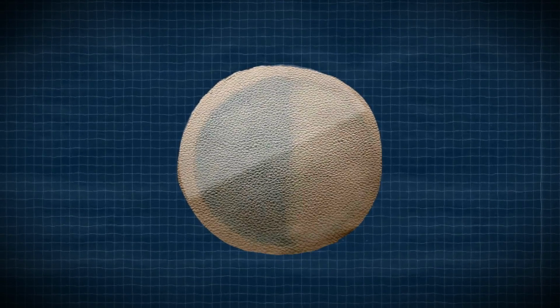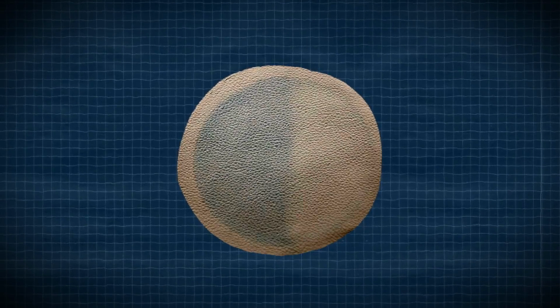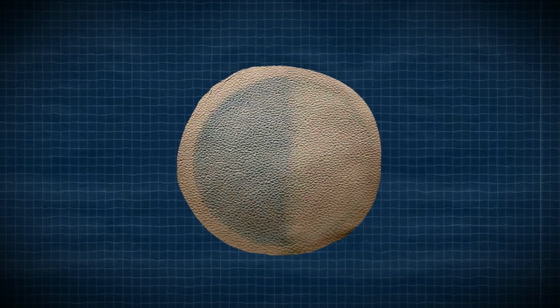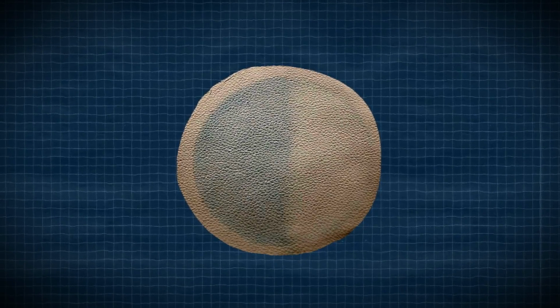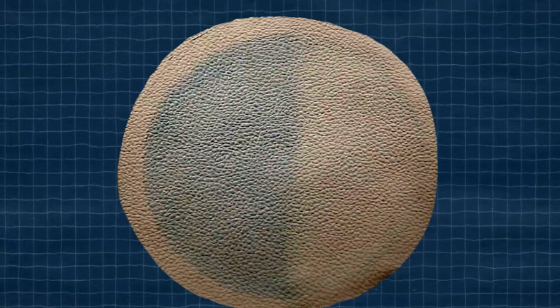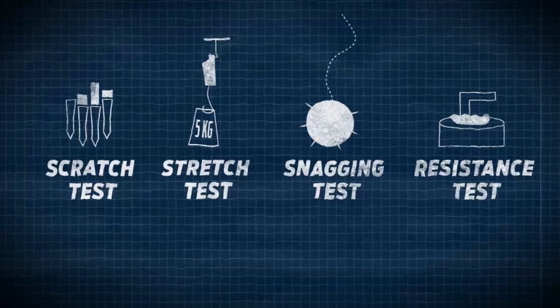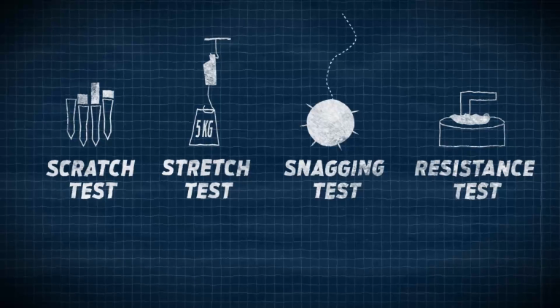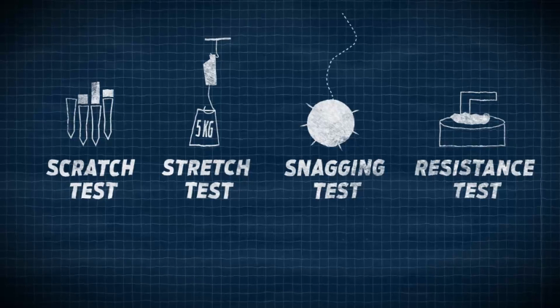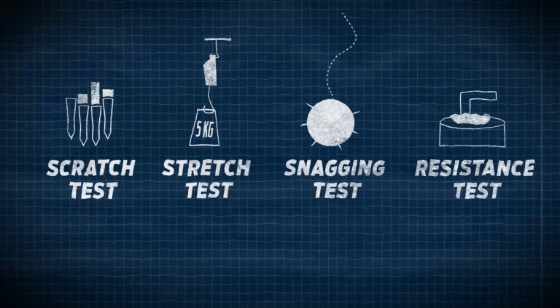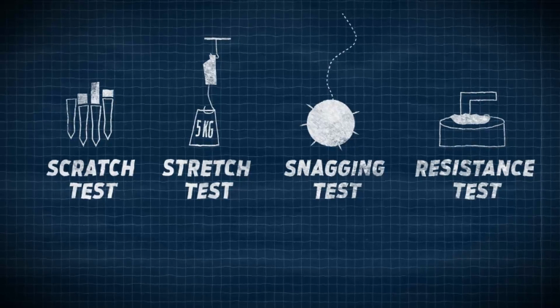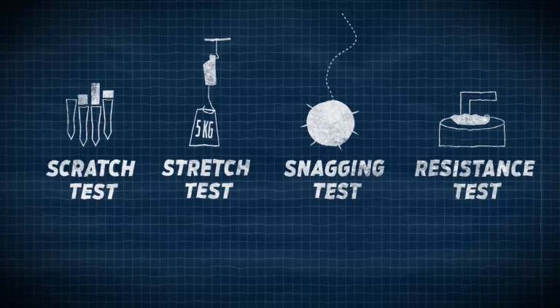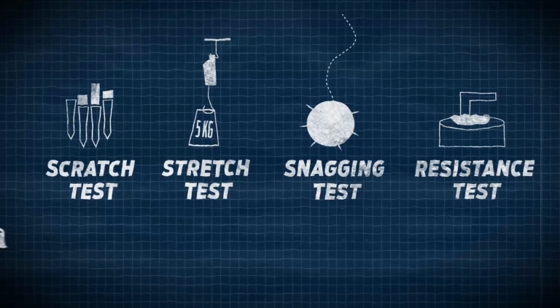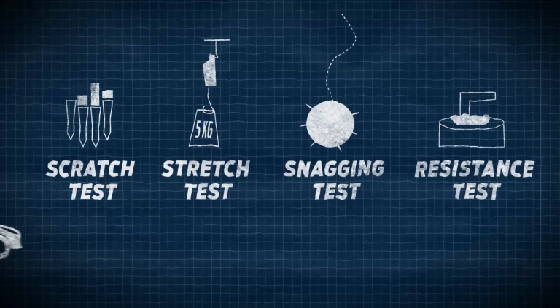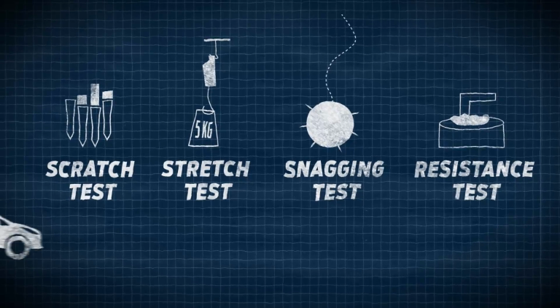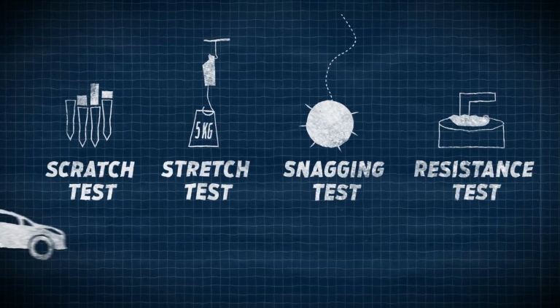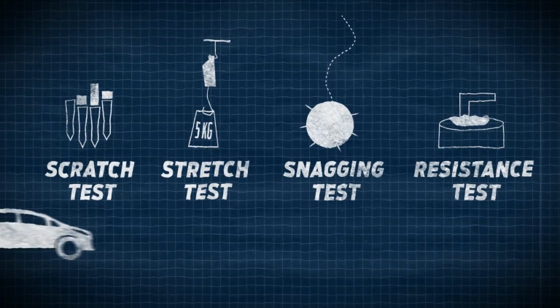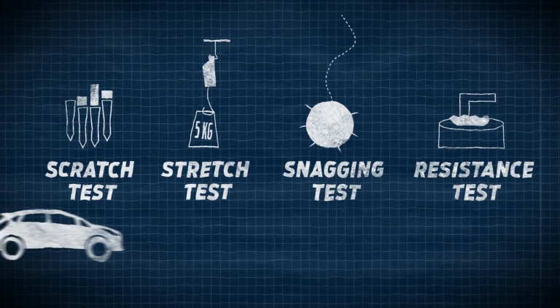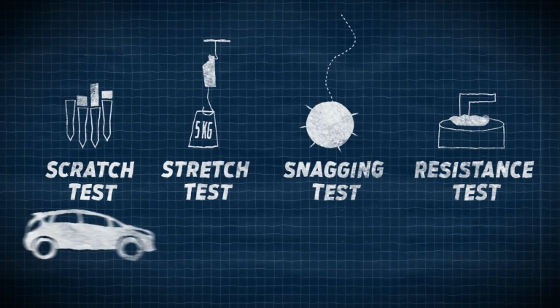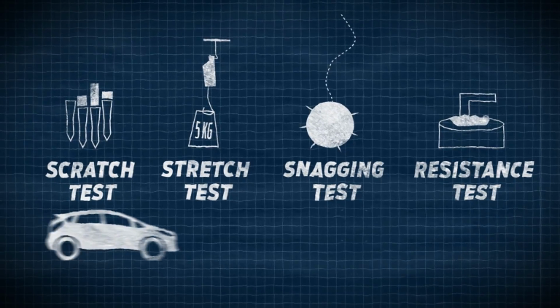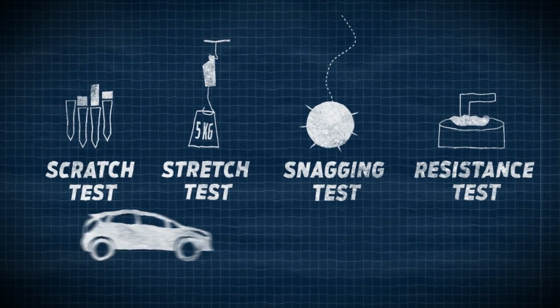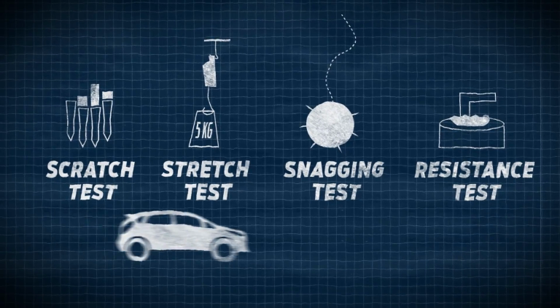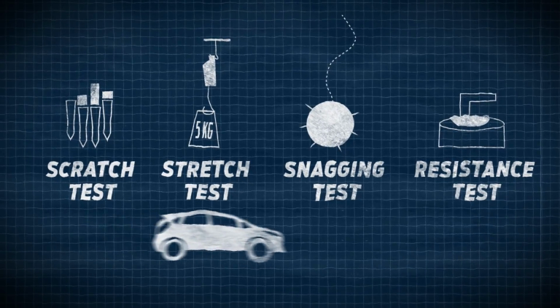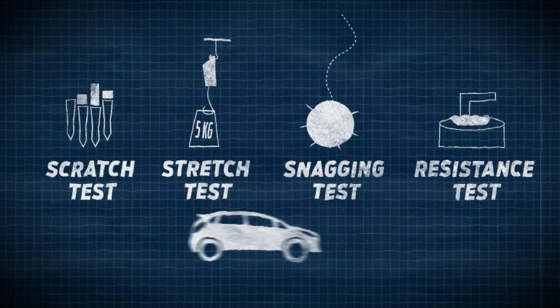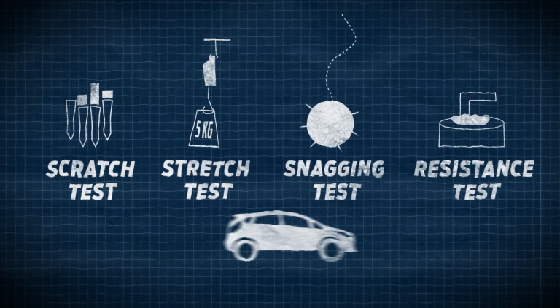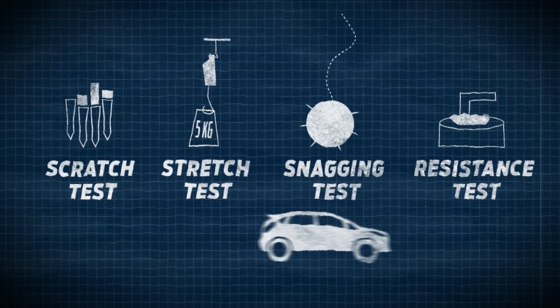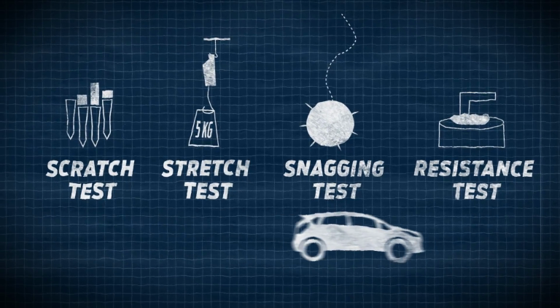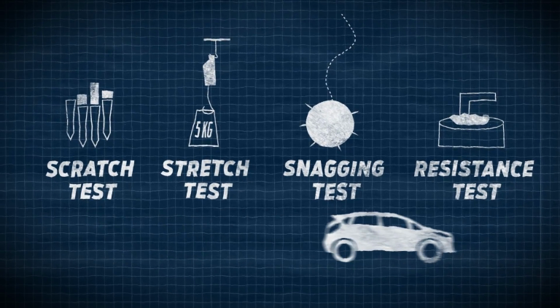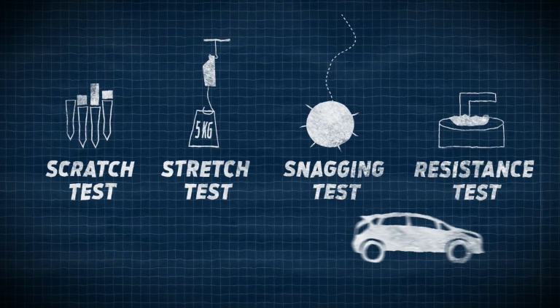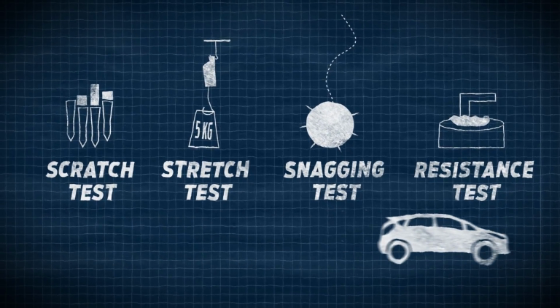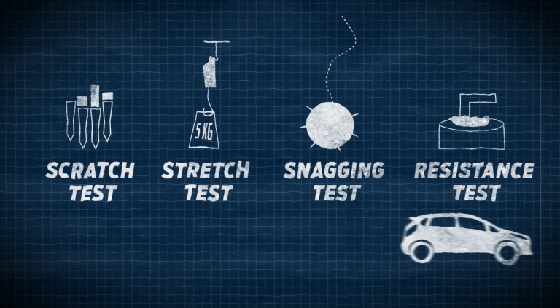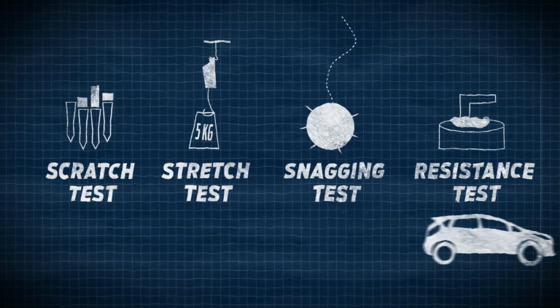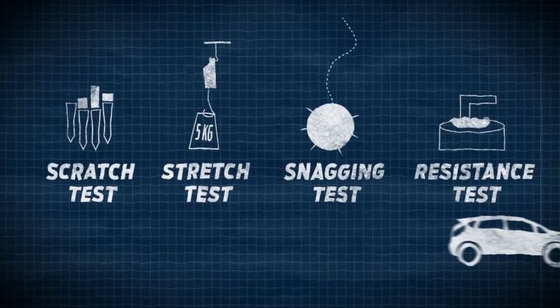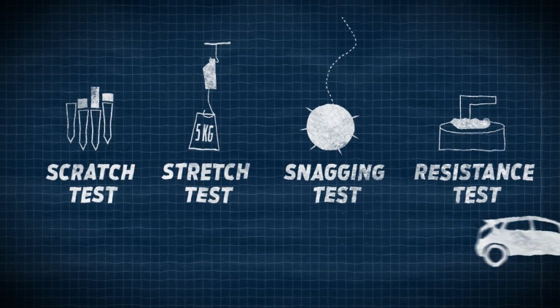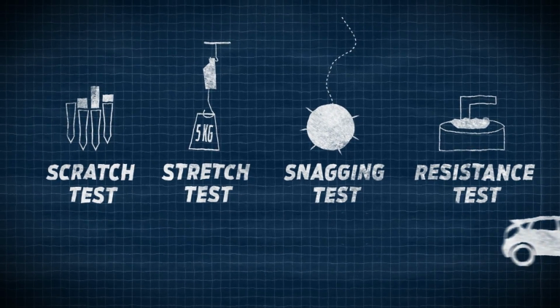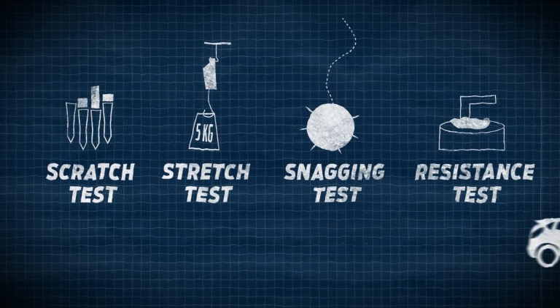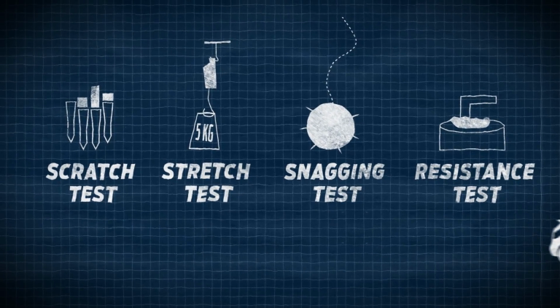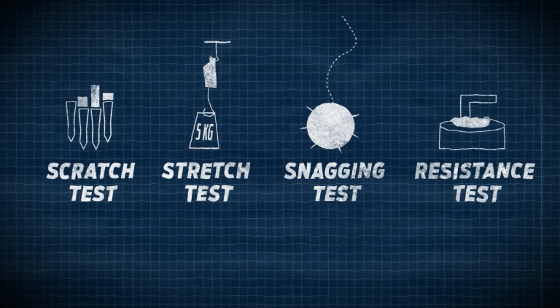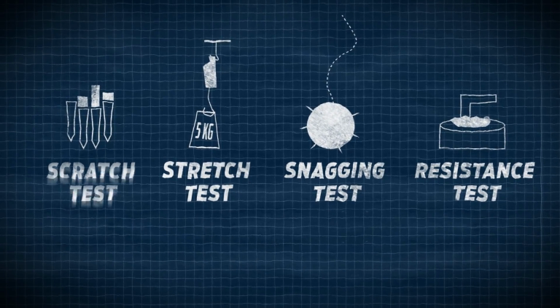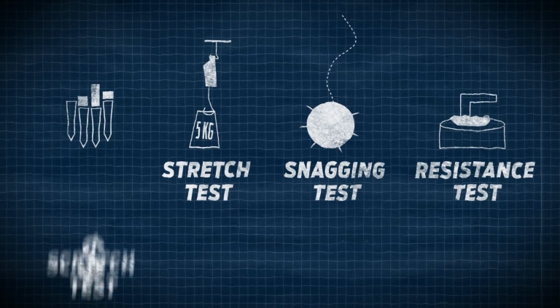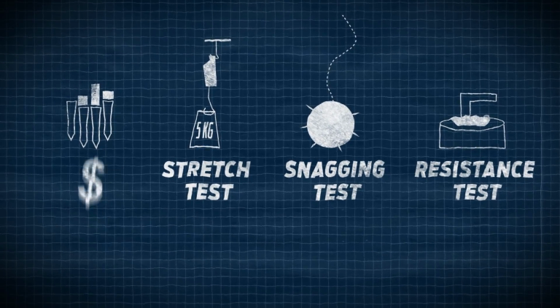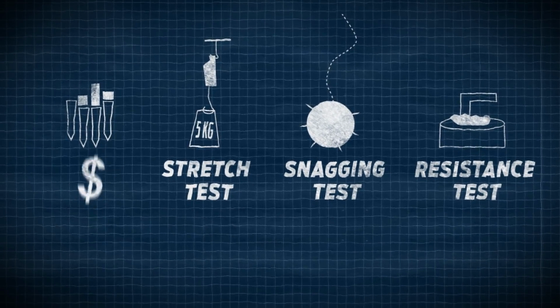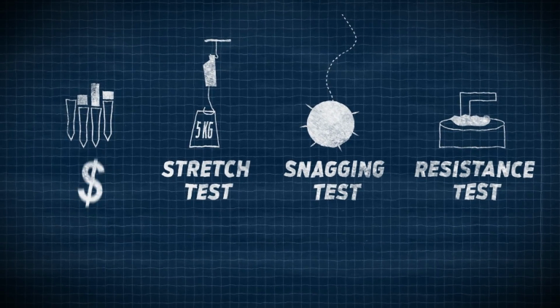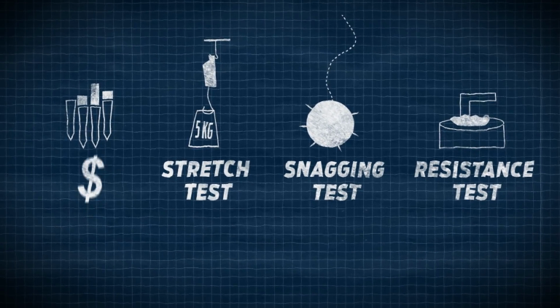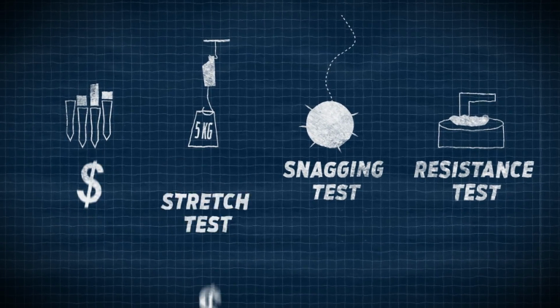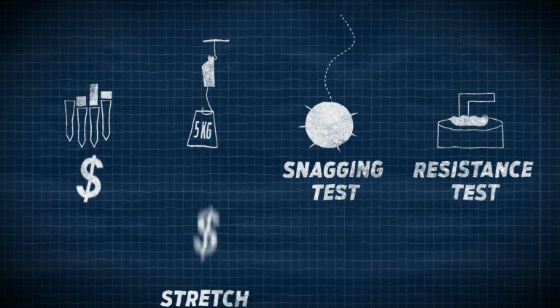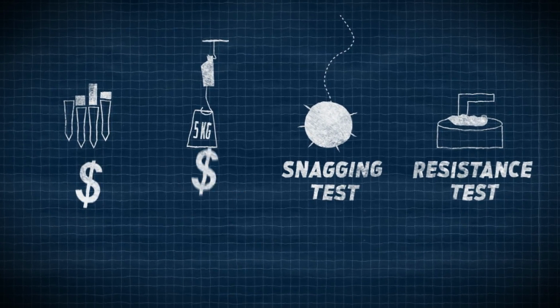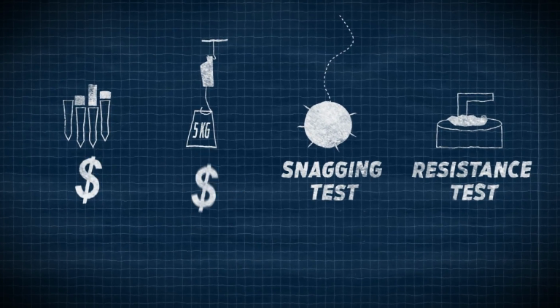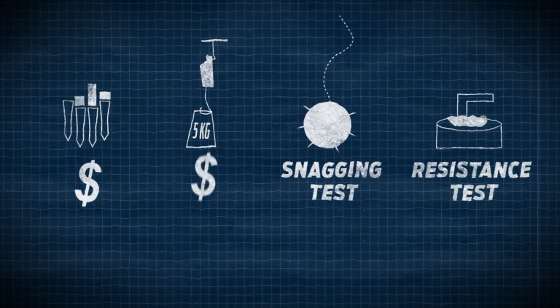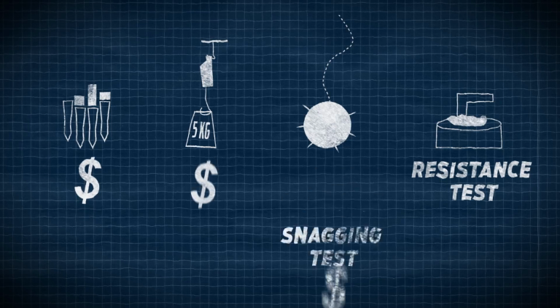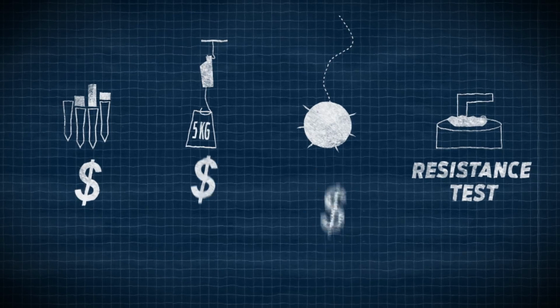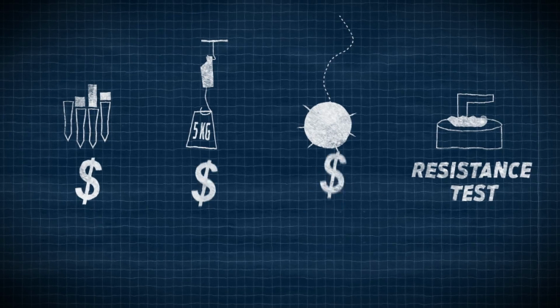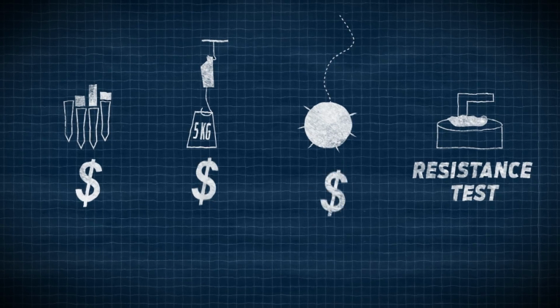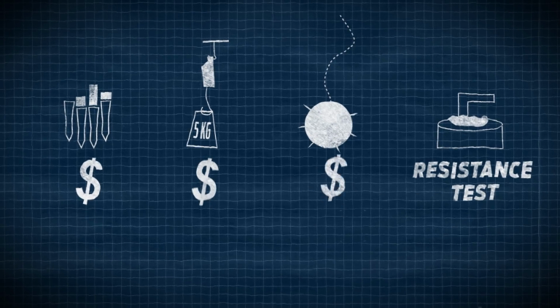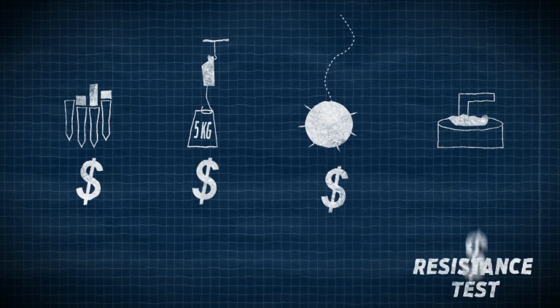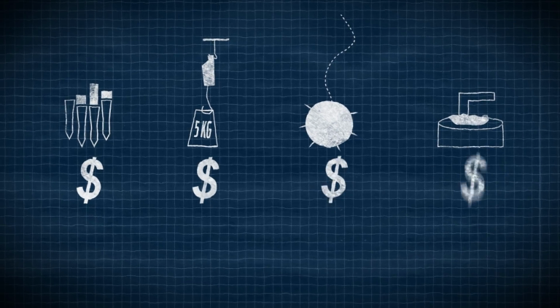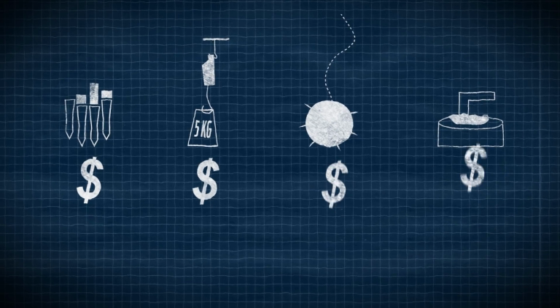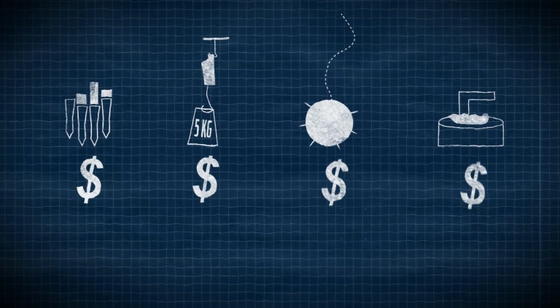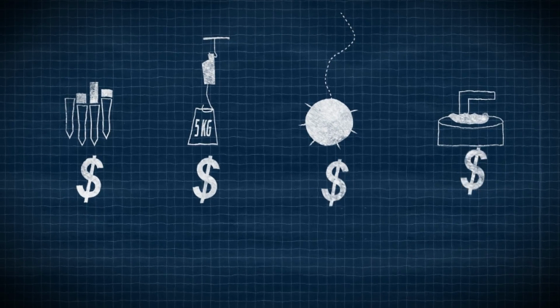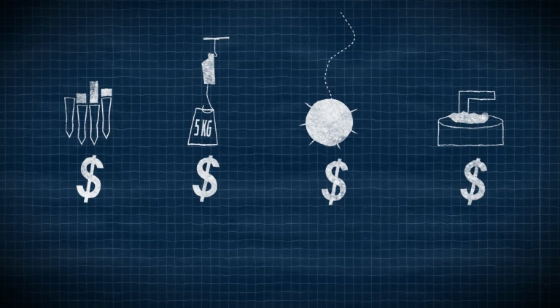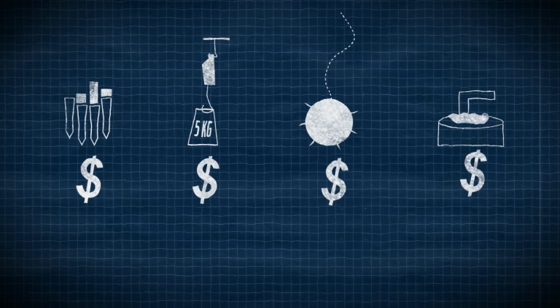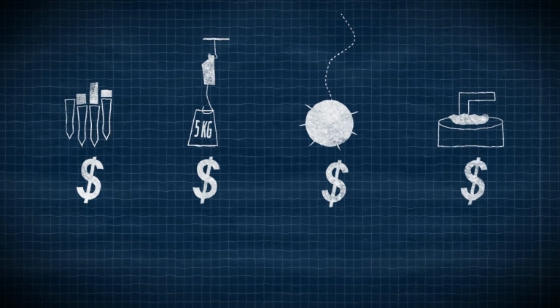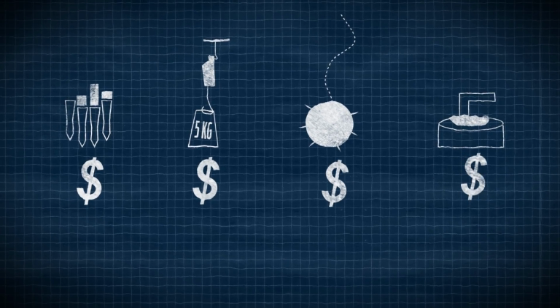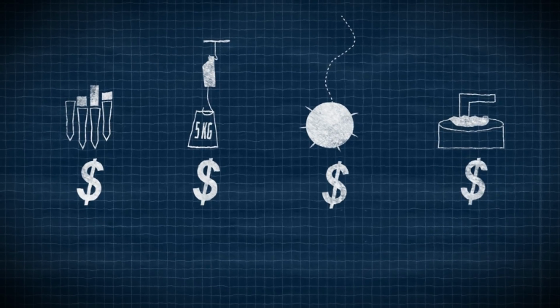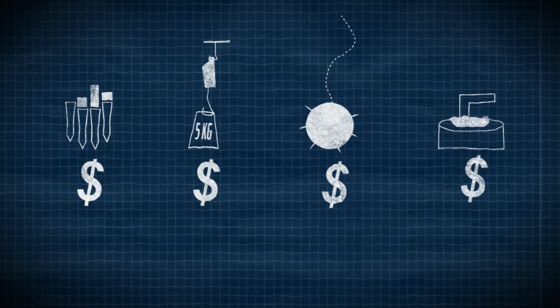All of the durability tests we do for the vehicle interior helps ensure that the customer can get maximum resale value for the vehicle.